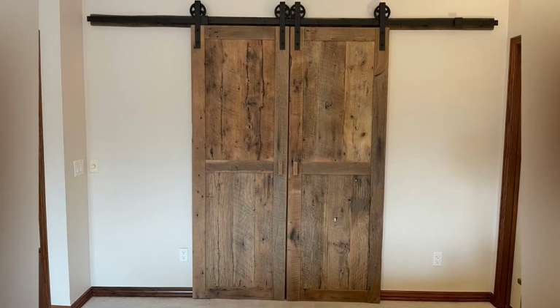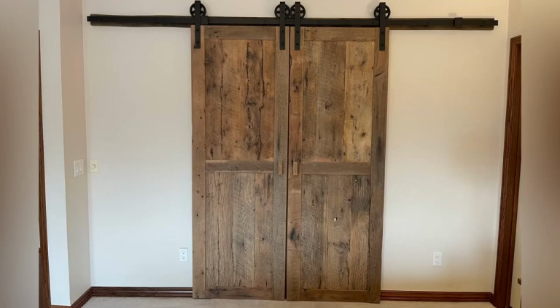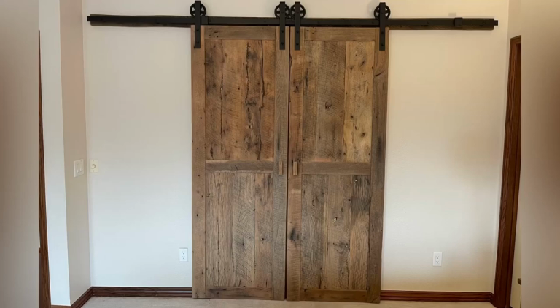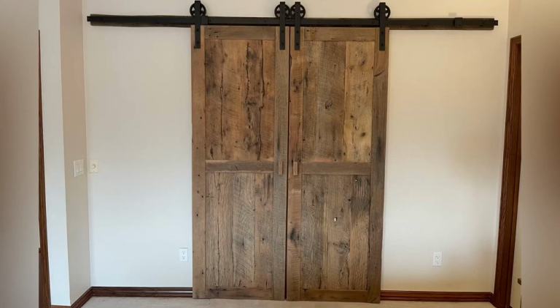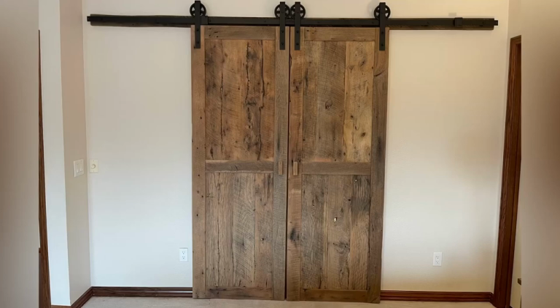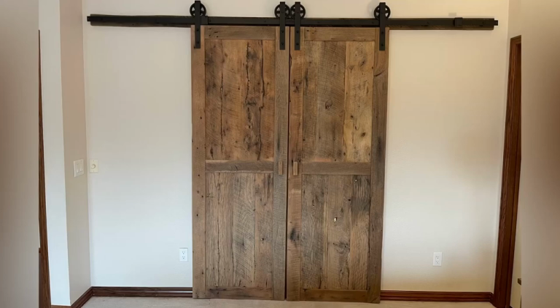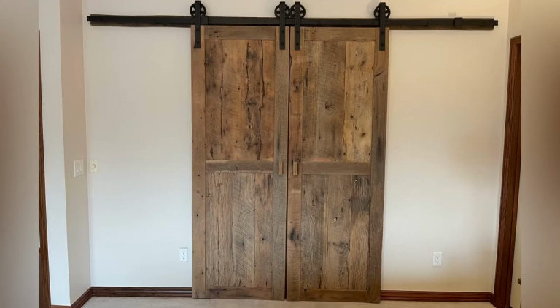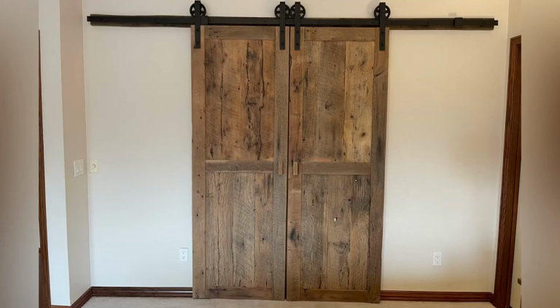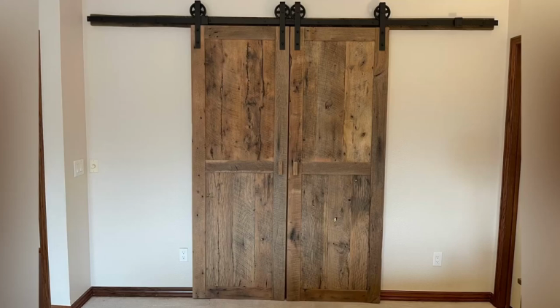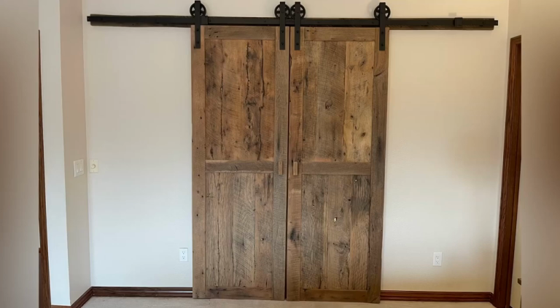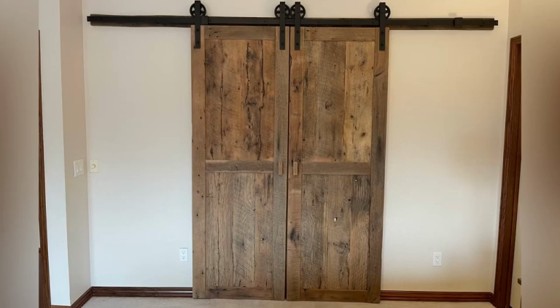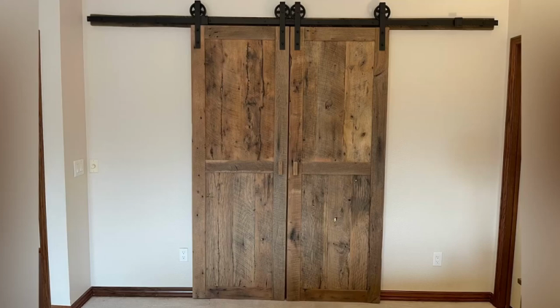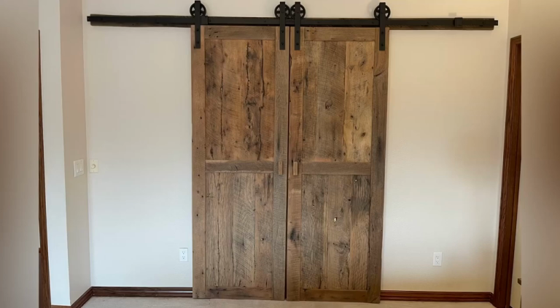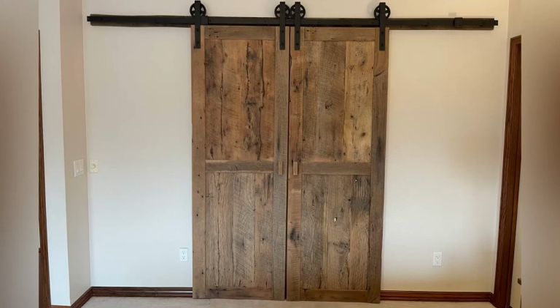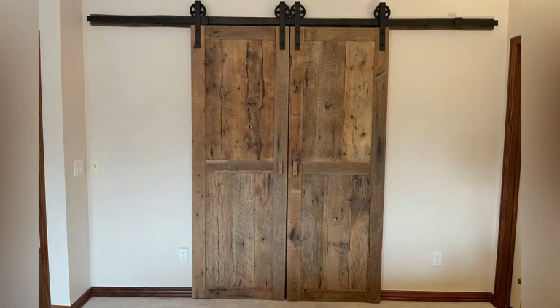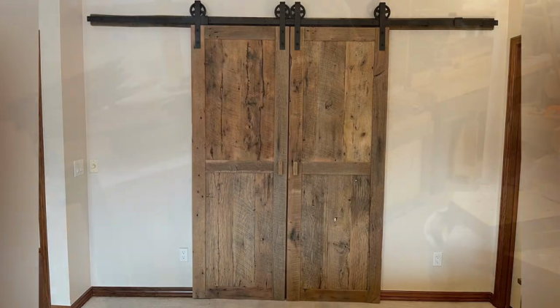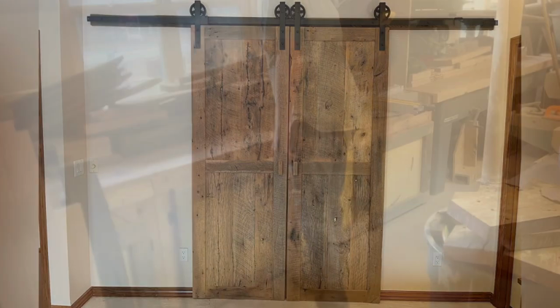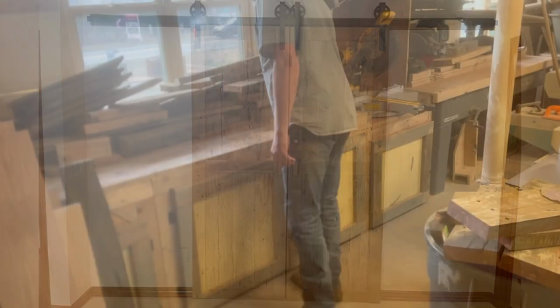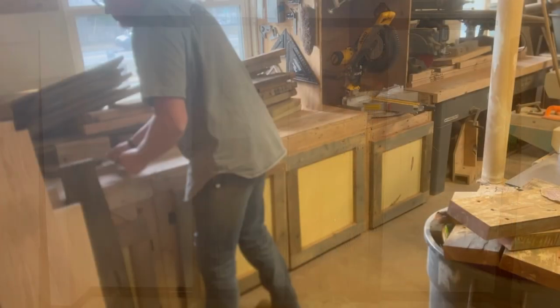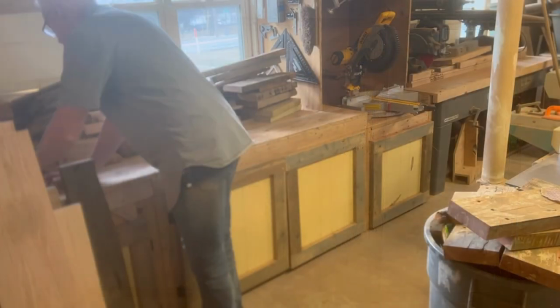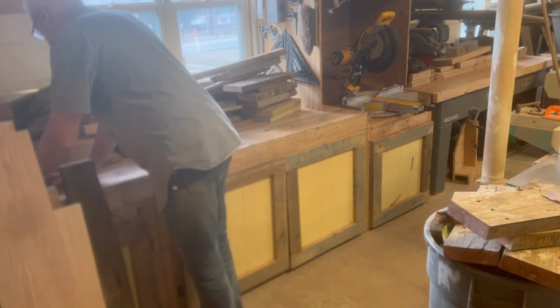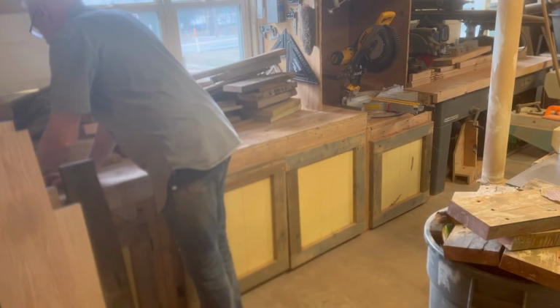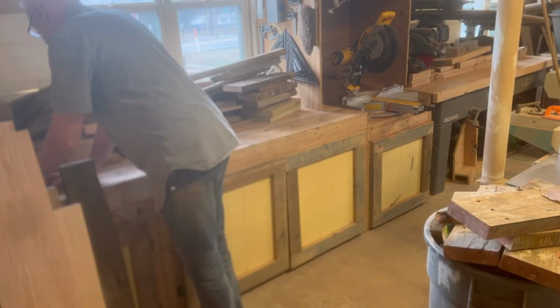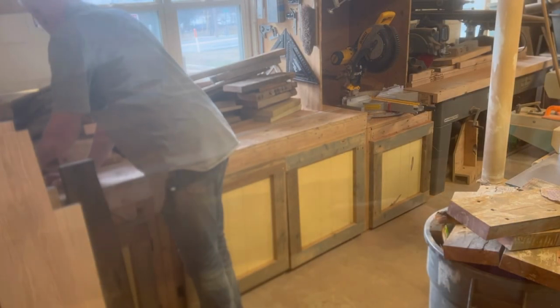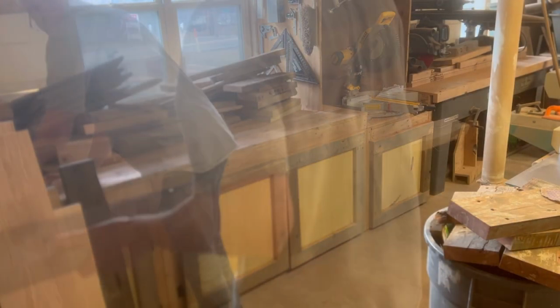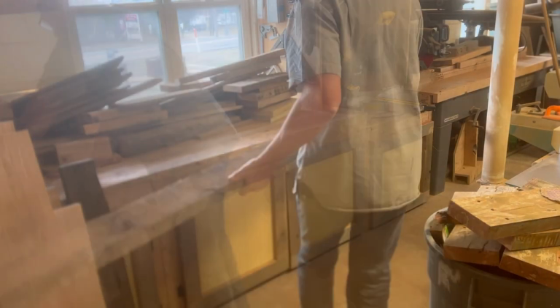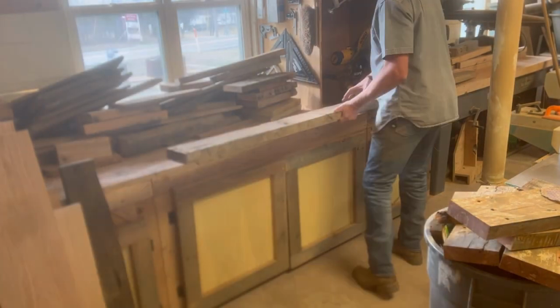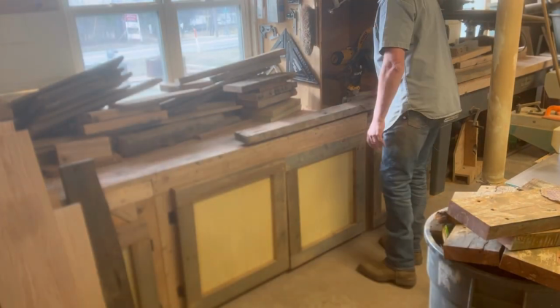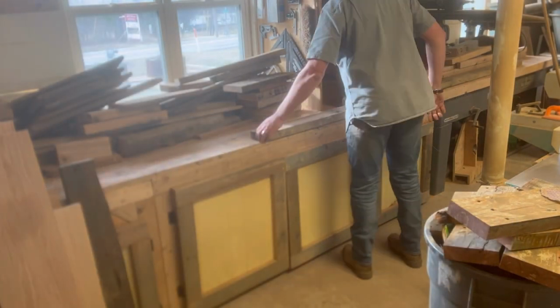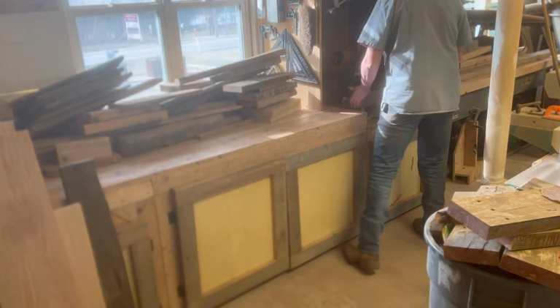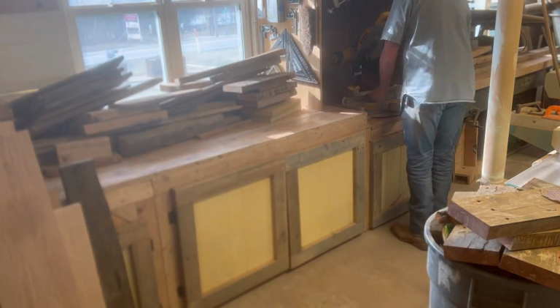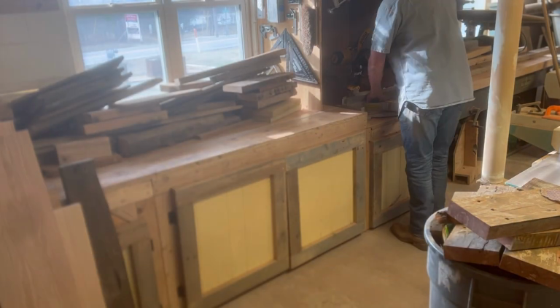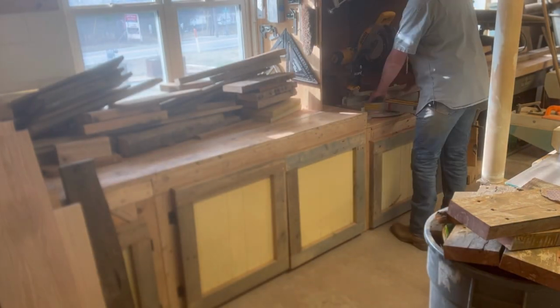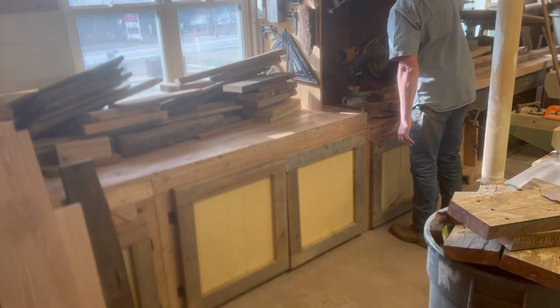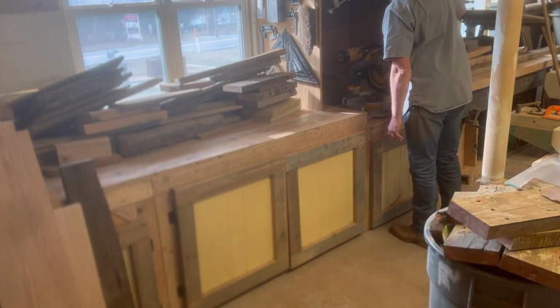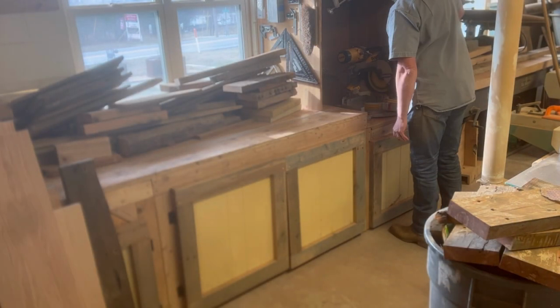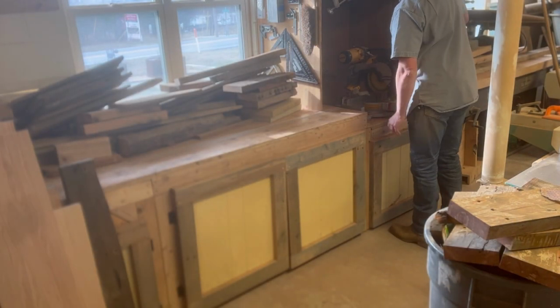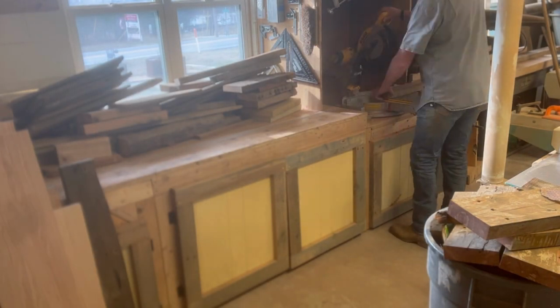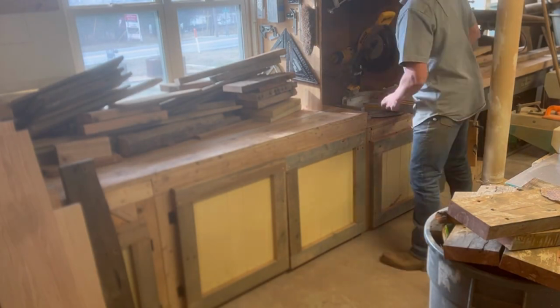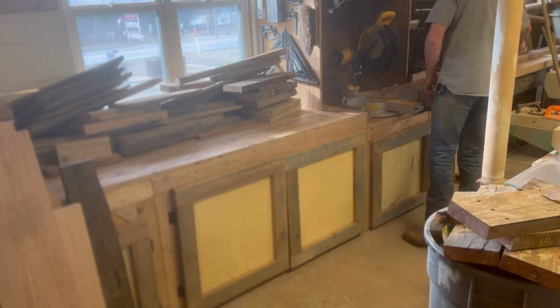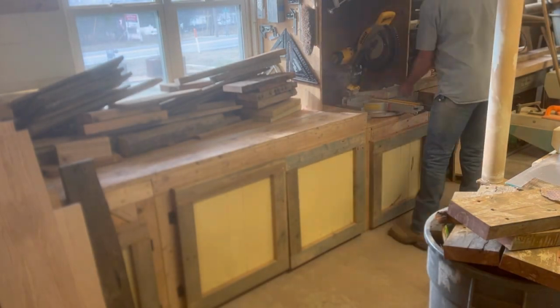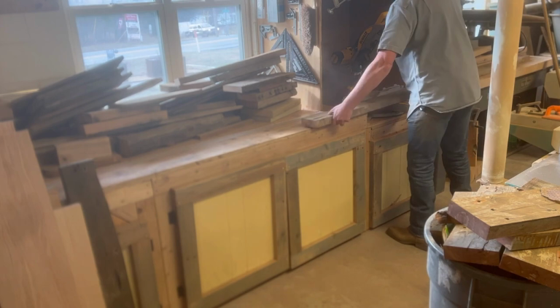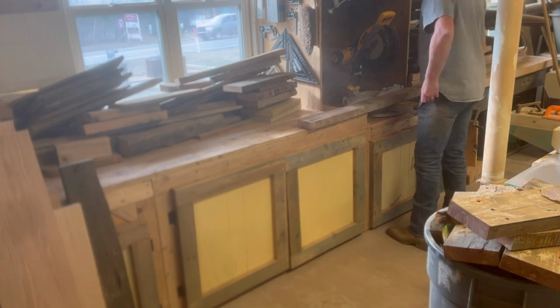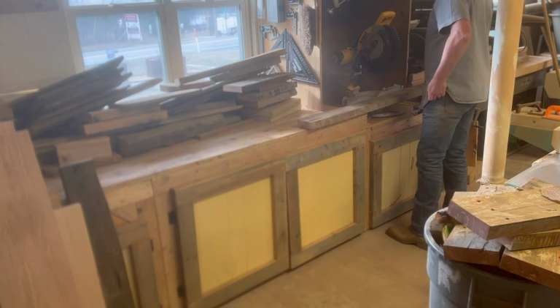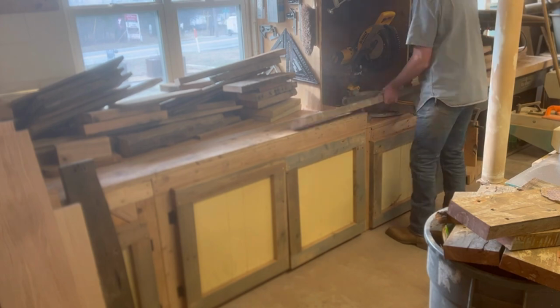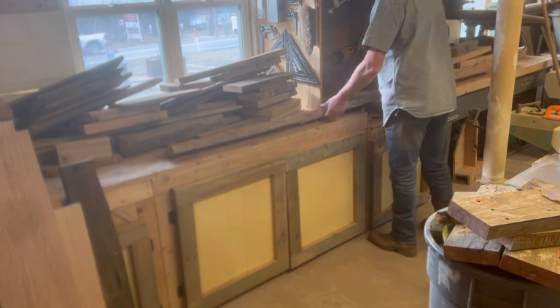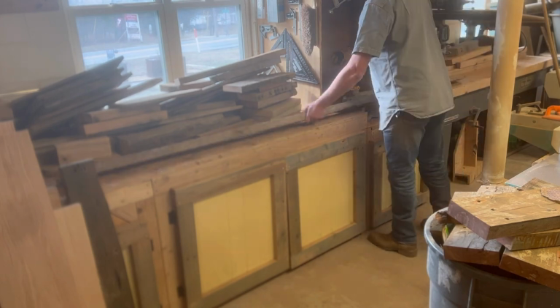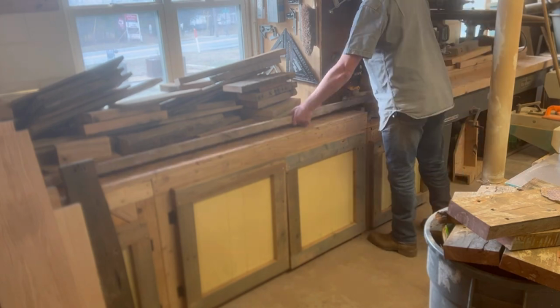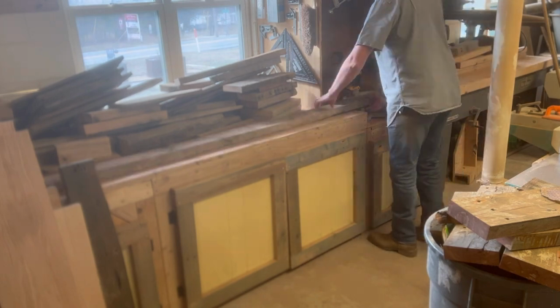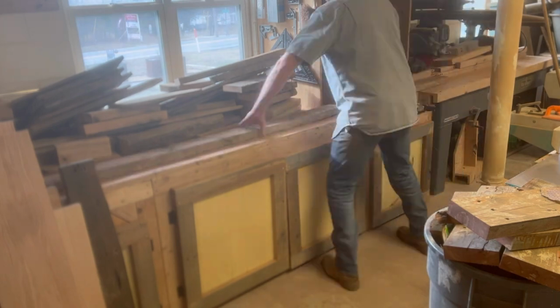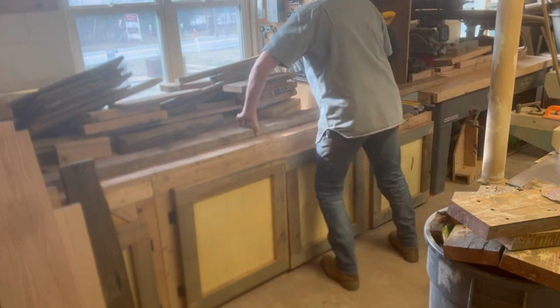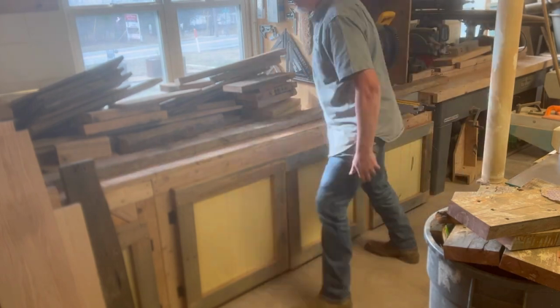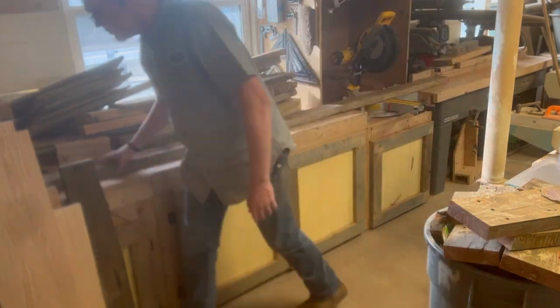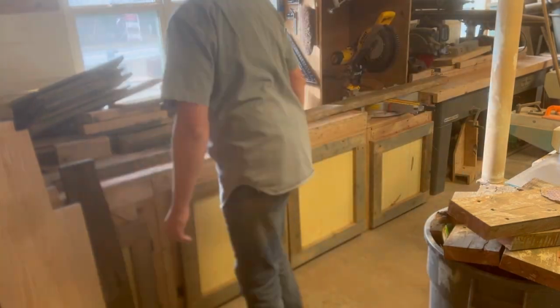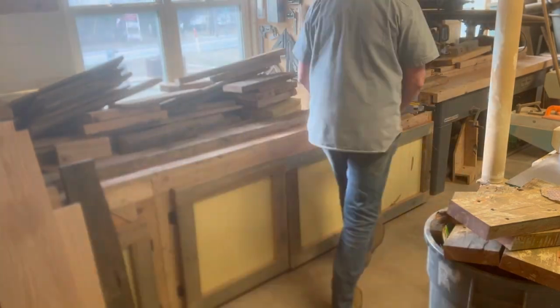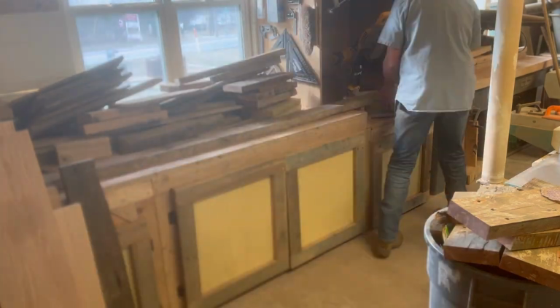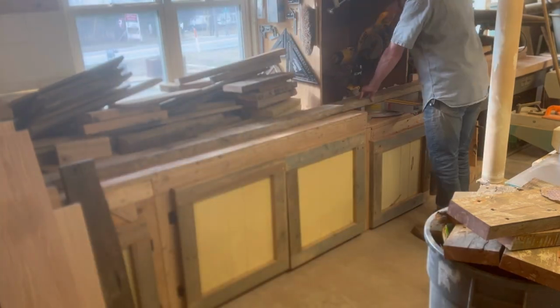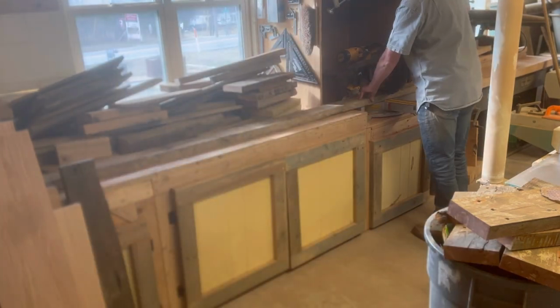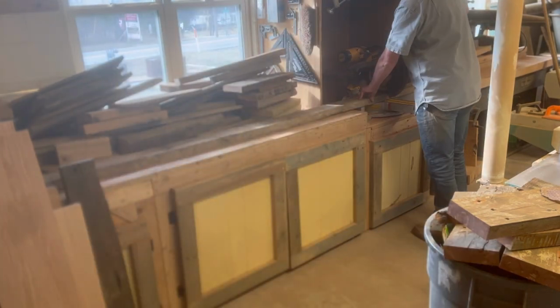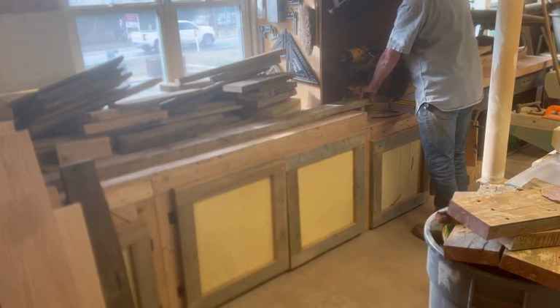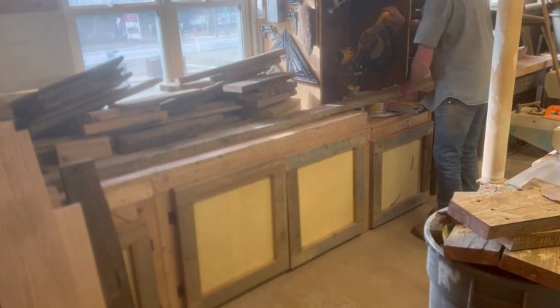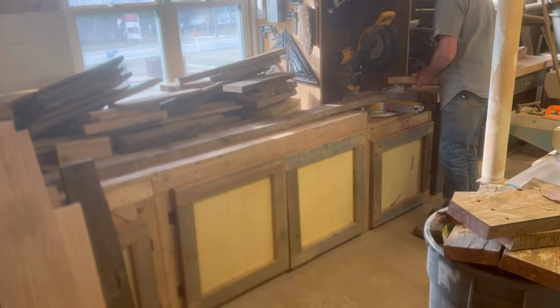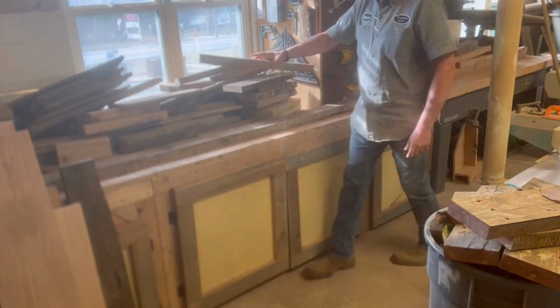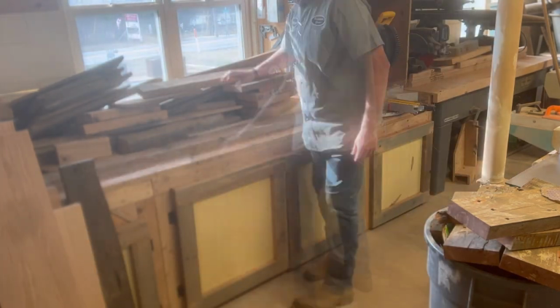In this video, I'll be building this pair of barn doors out of reclaimed oak. So let's get started.